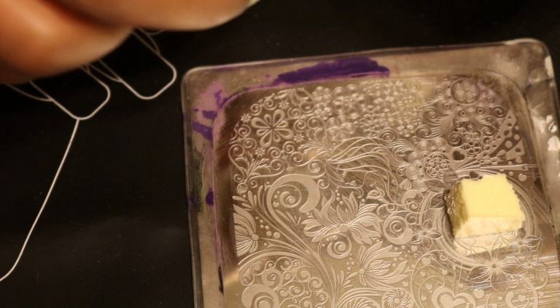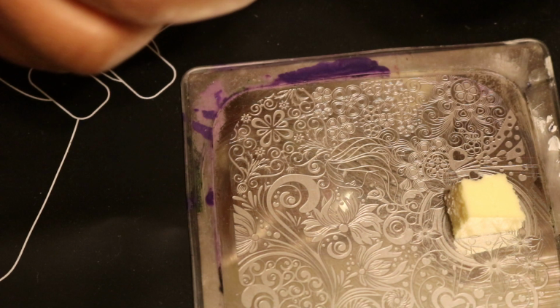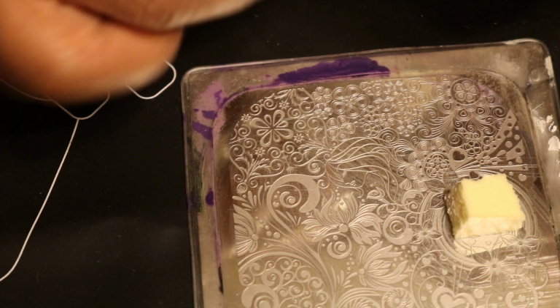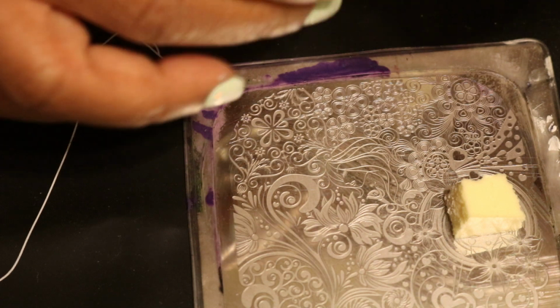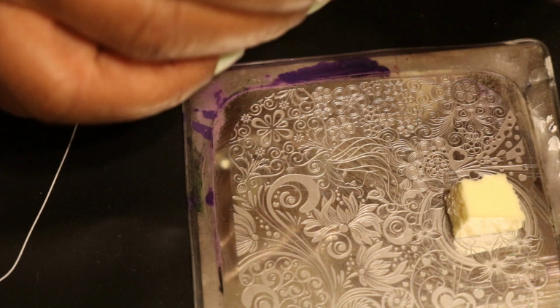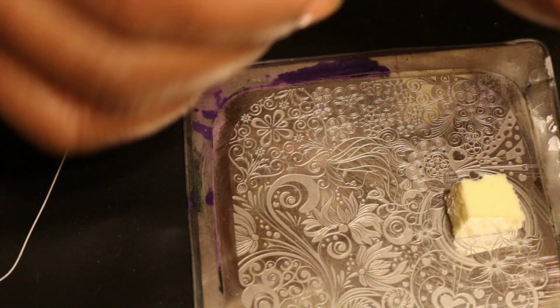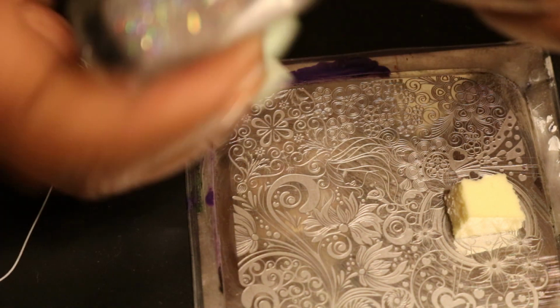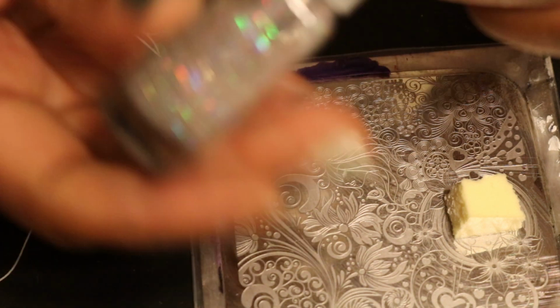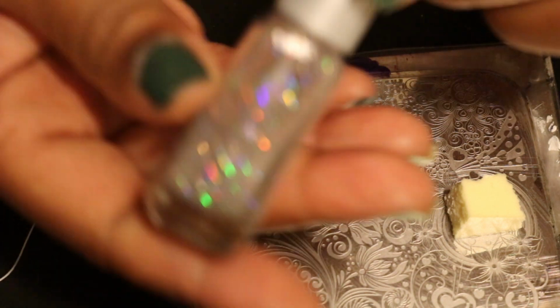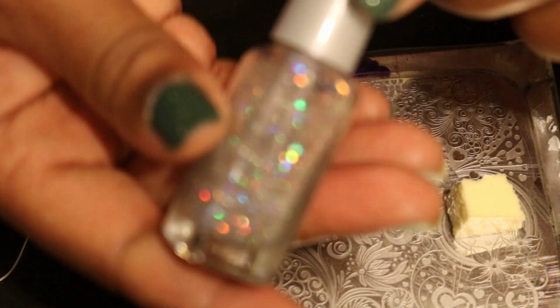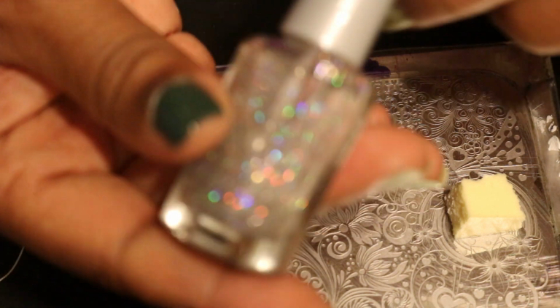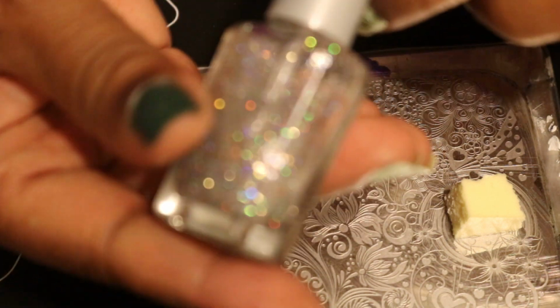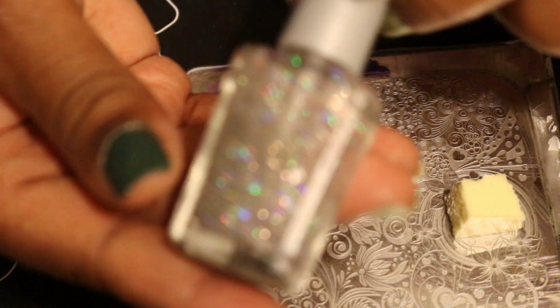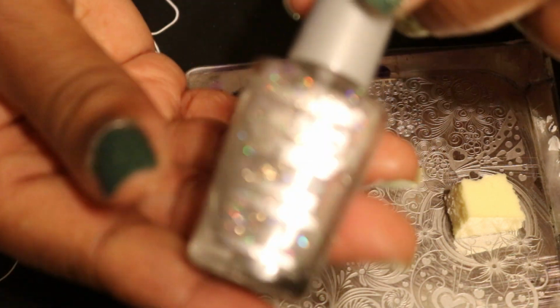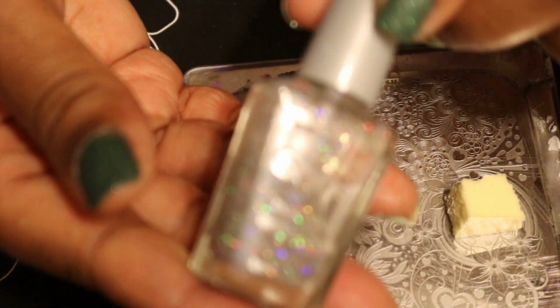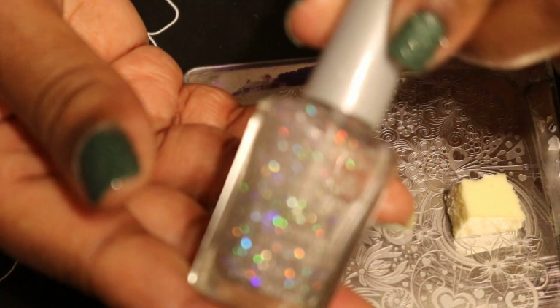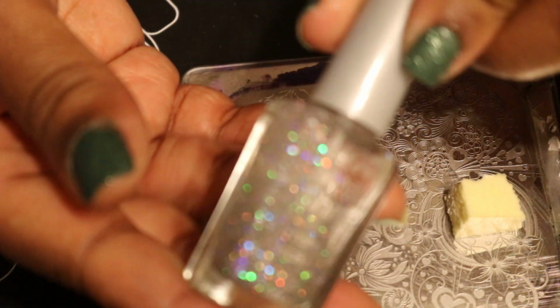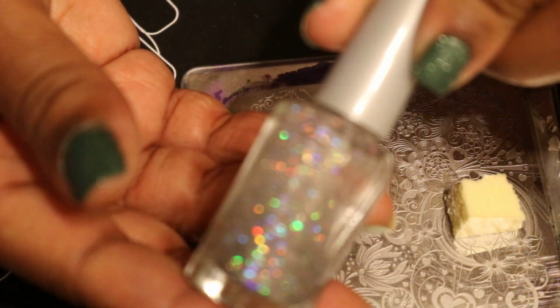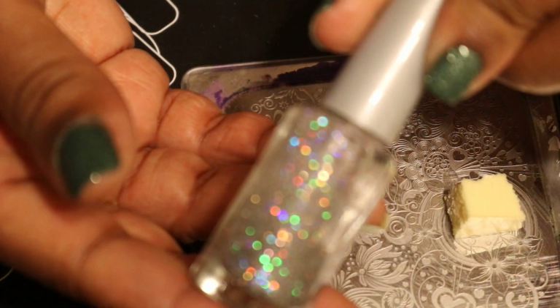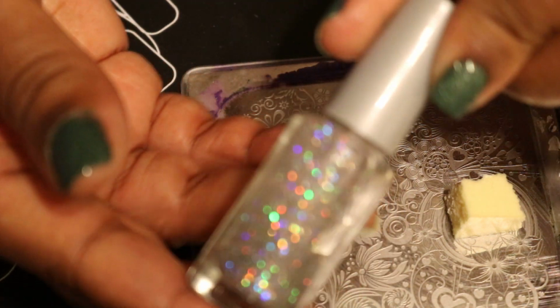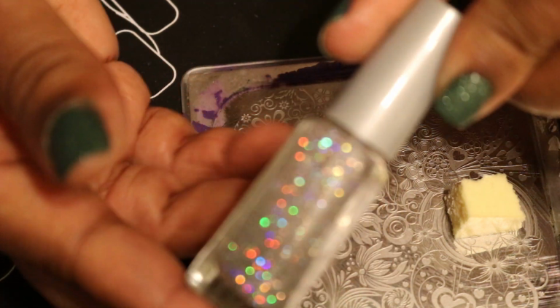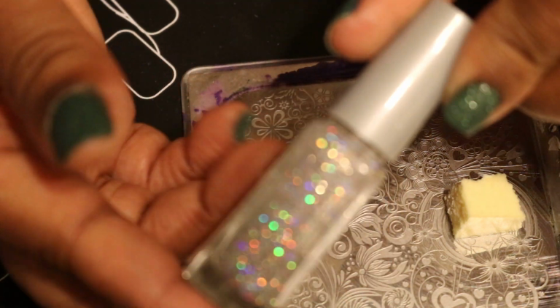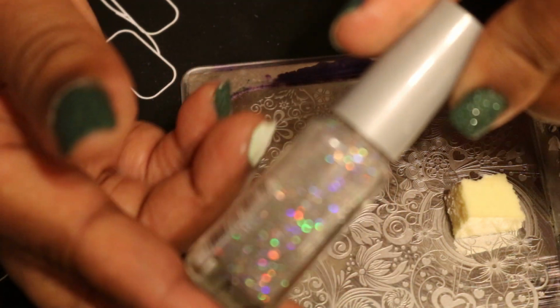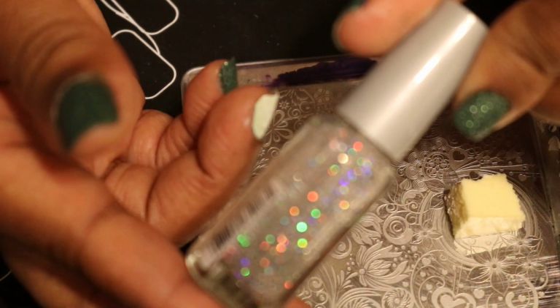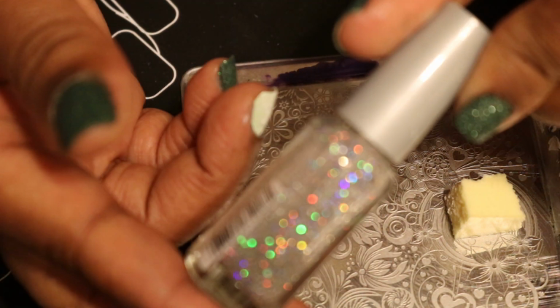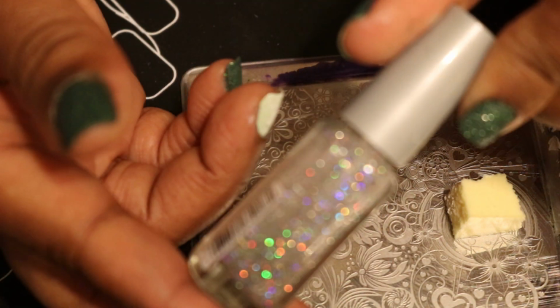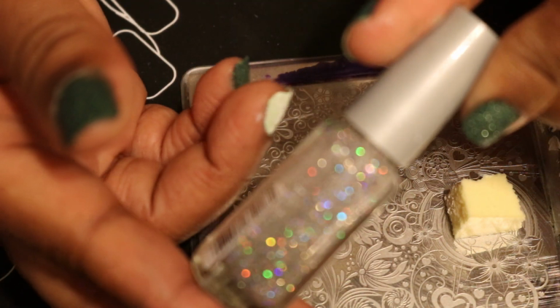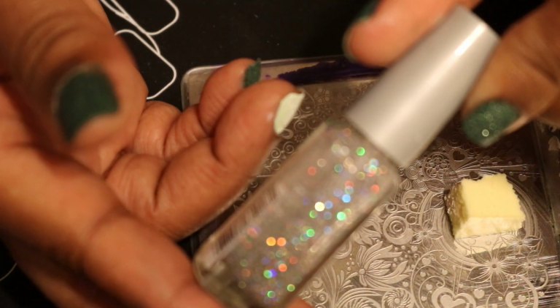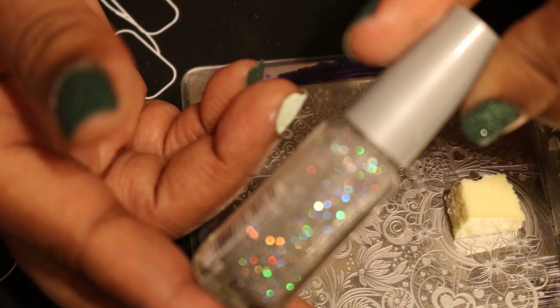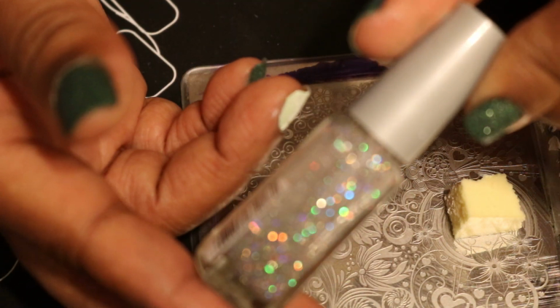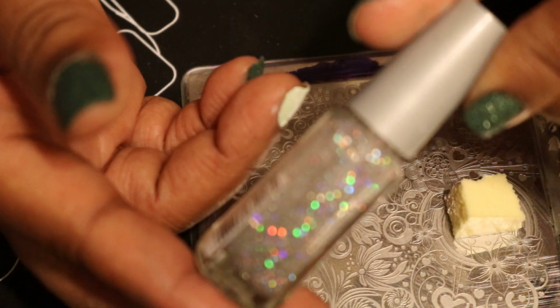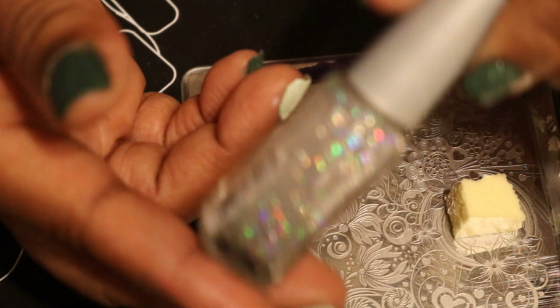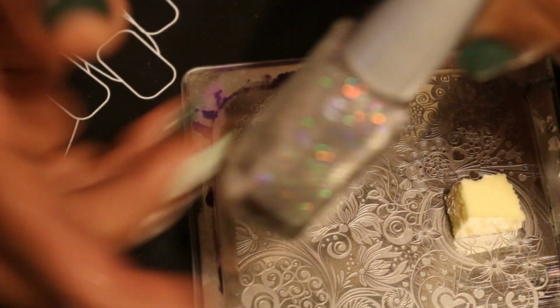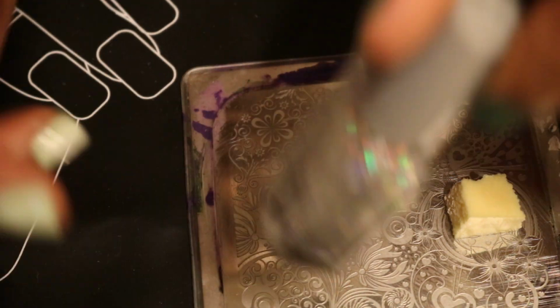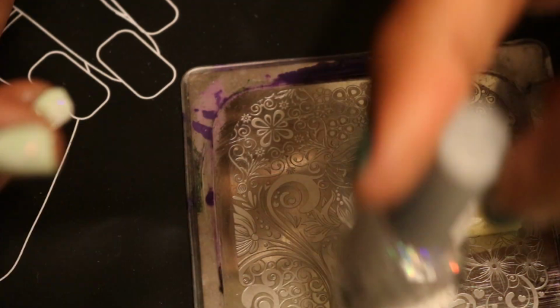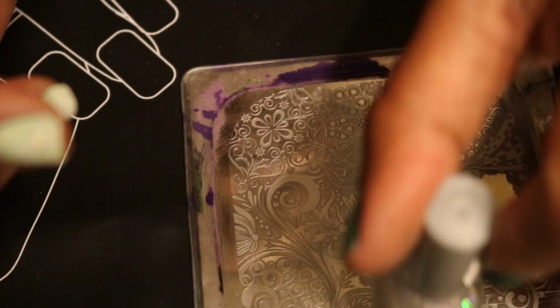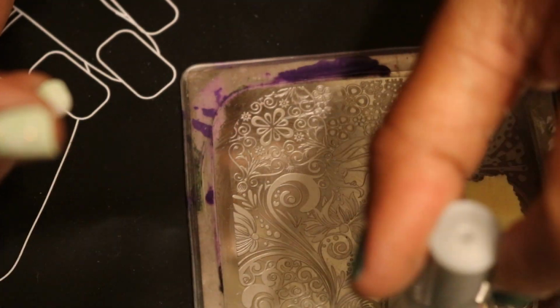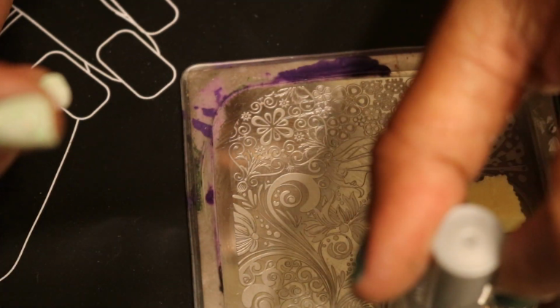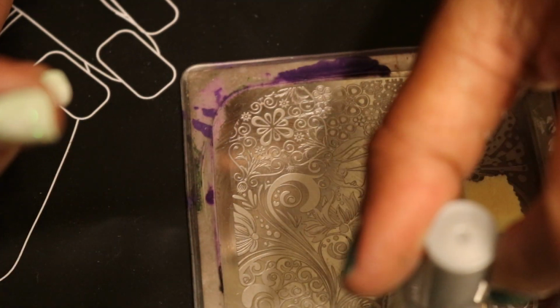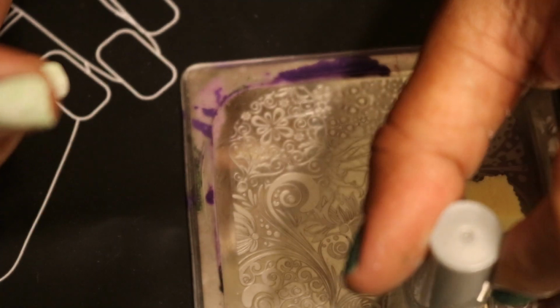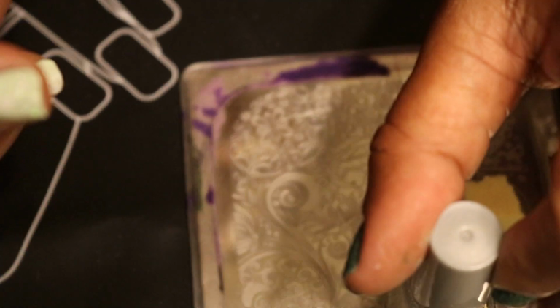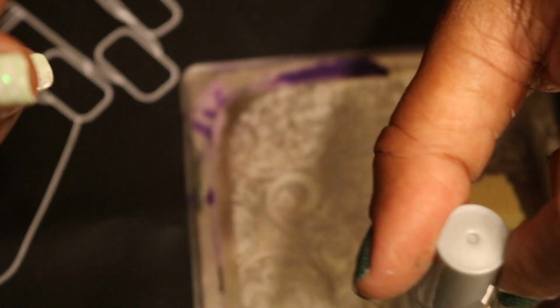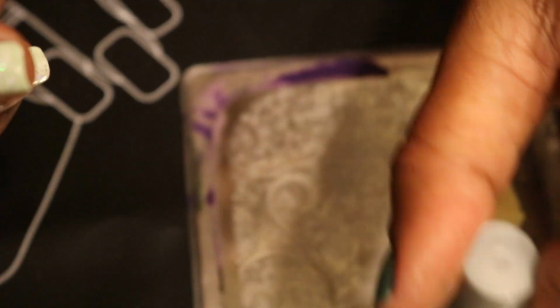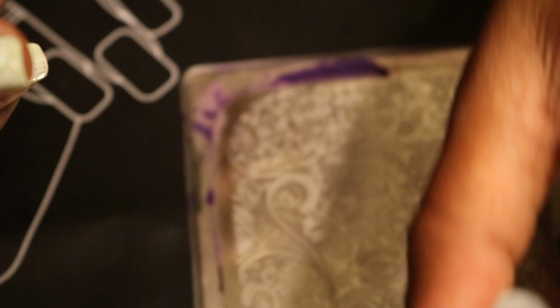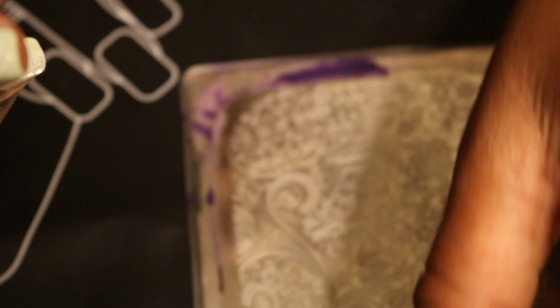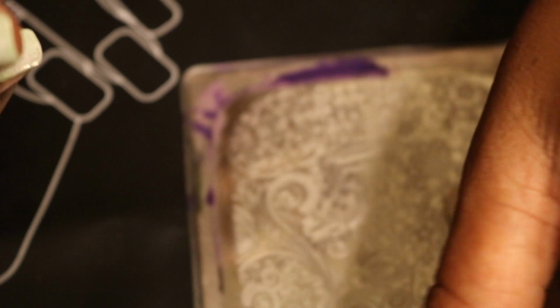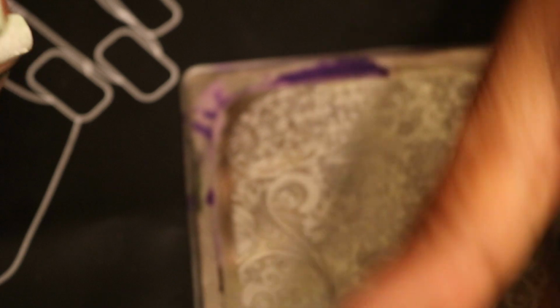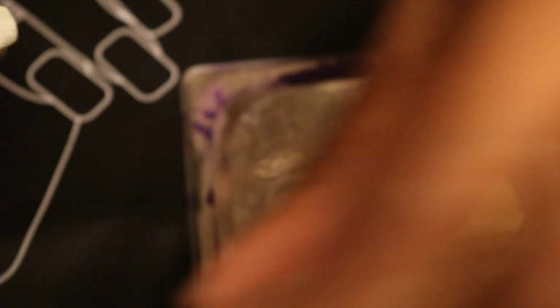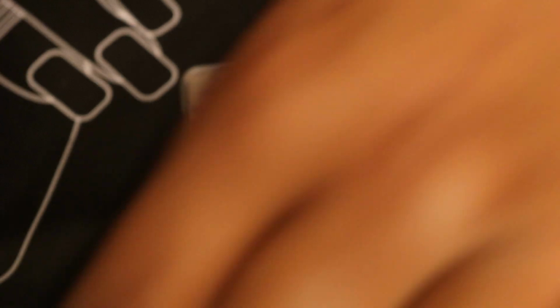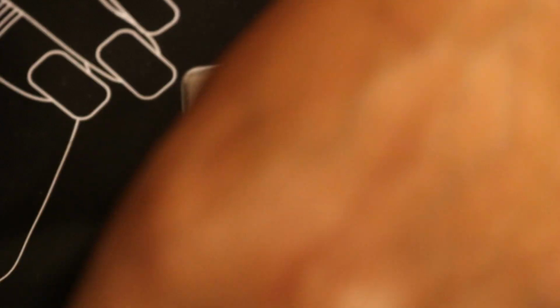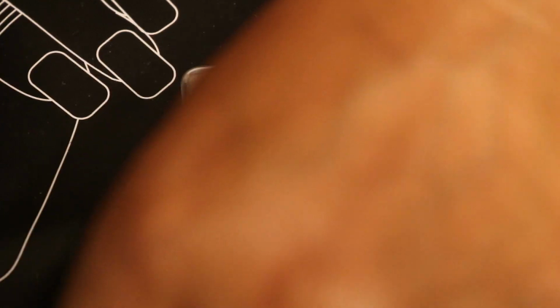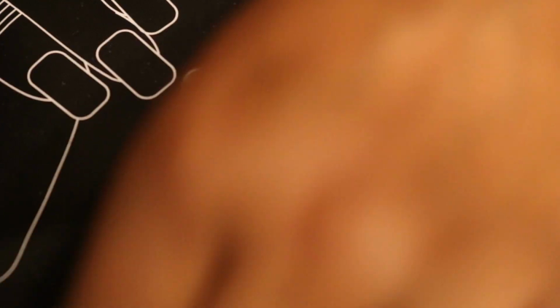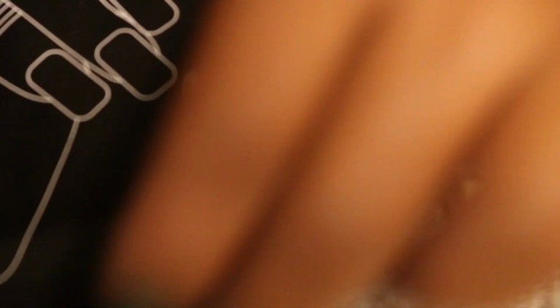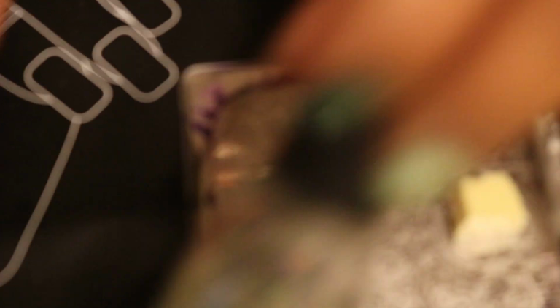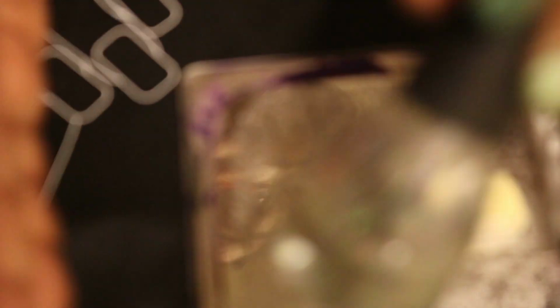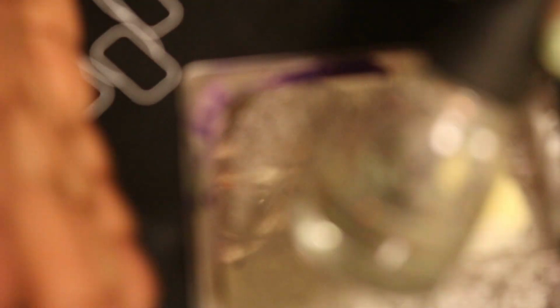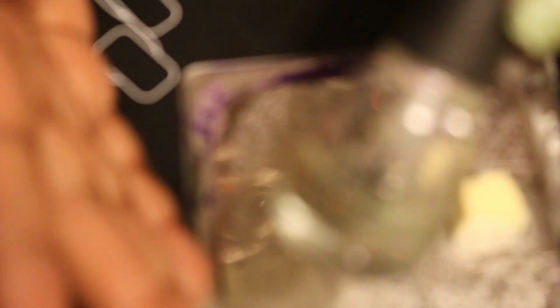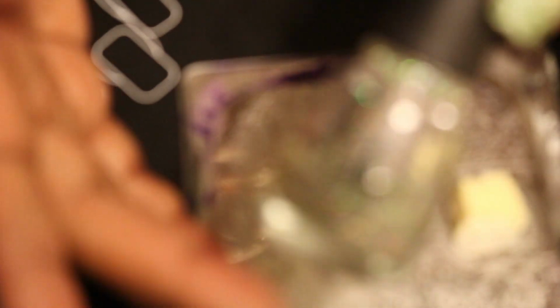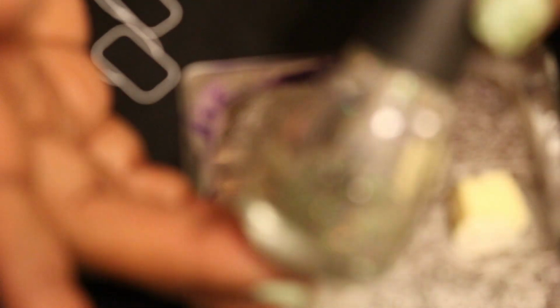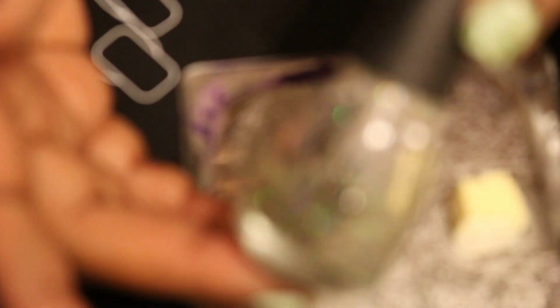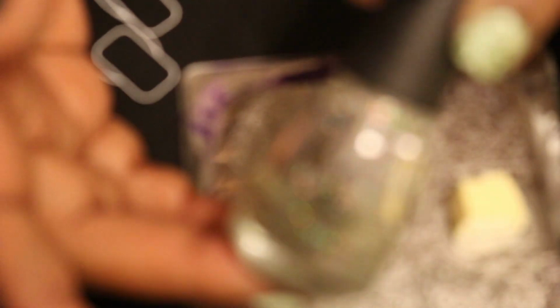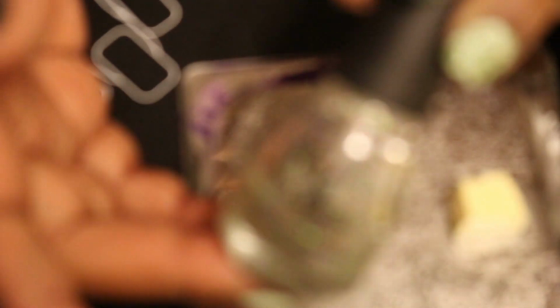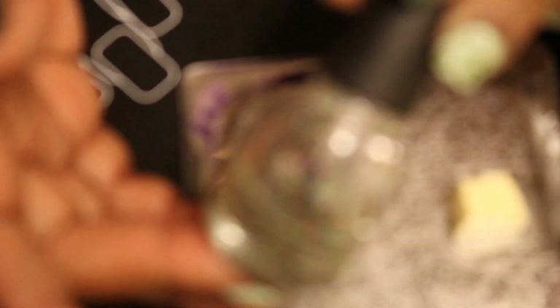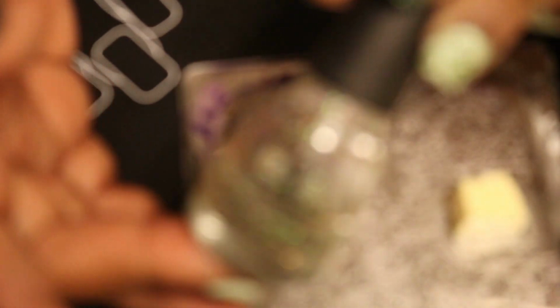All that does is add a little character. You probably can't see it too well because the polish is already a light green.